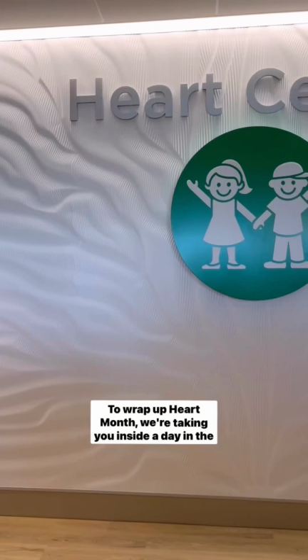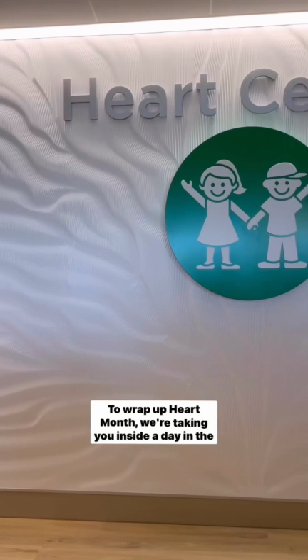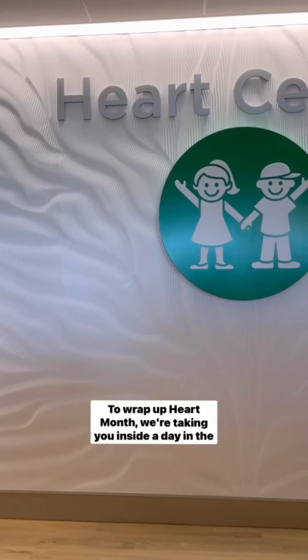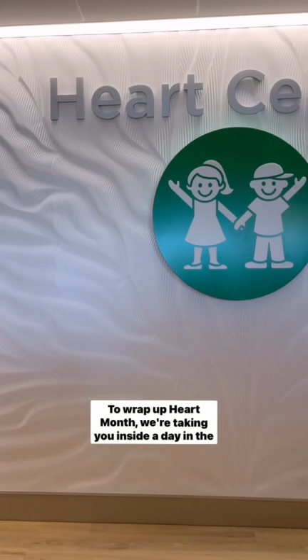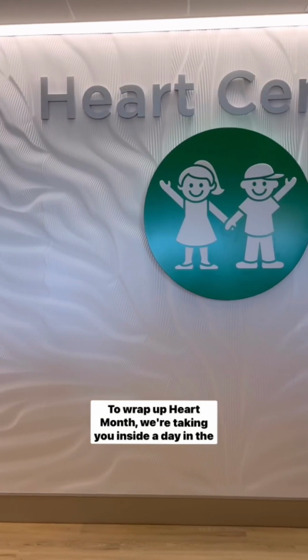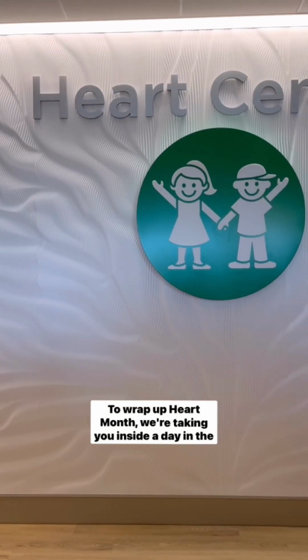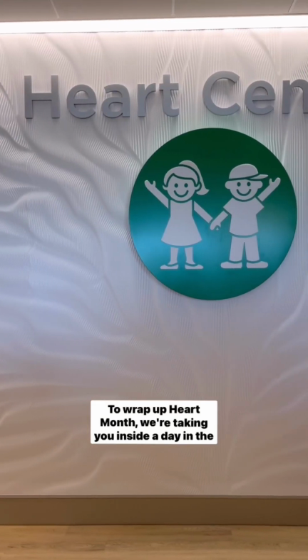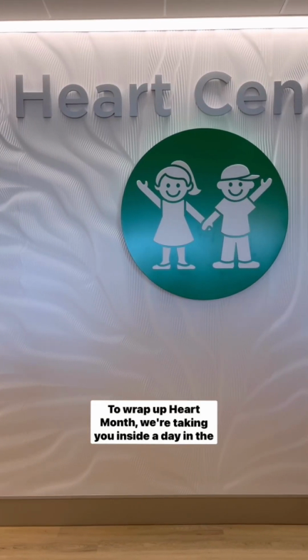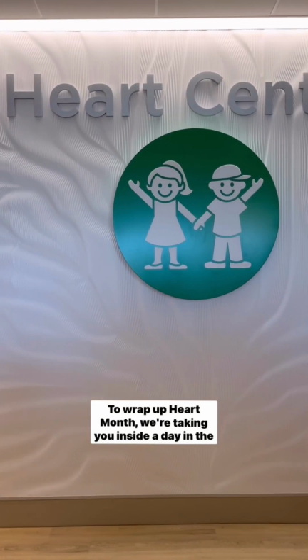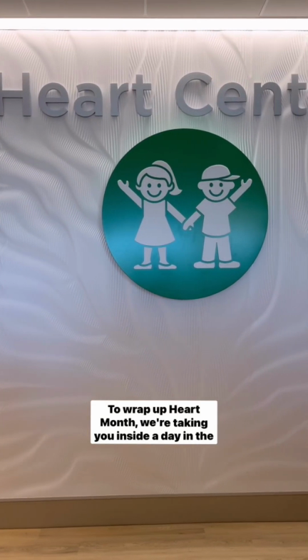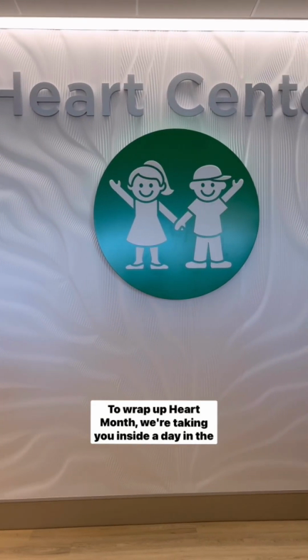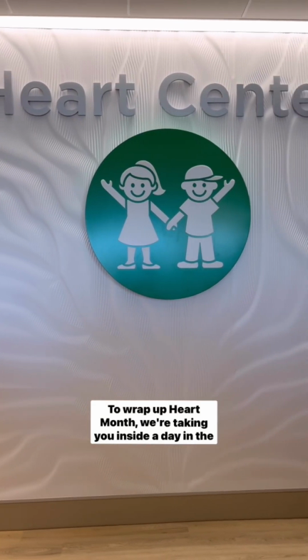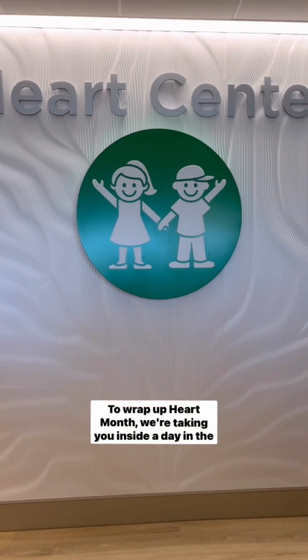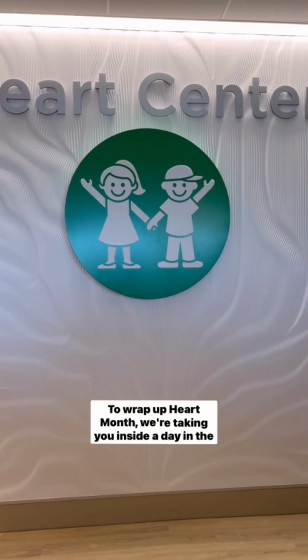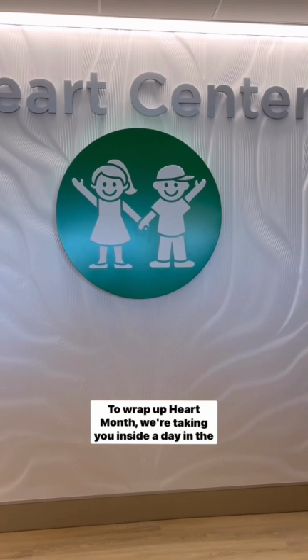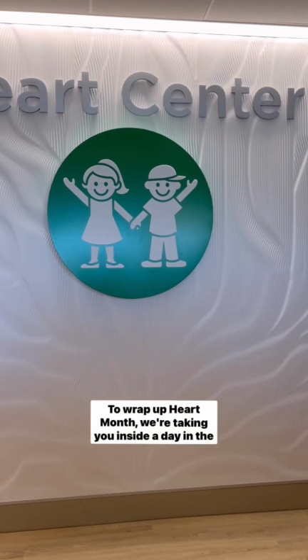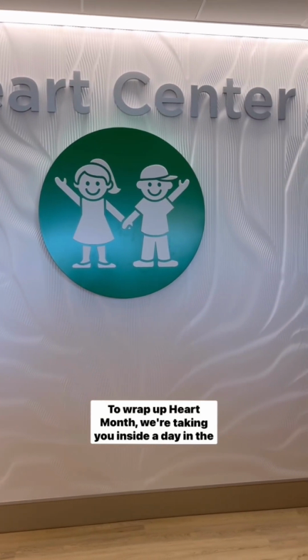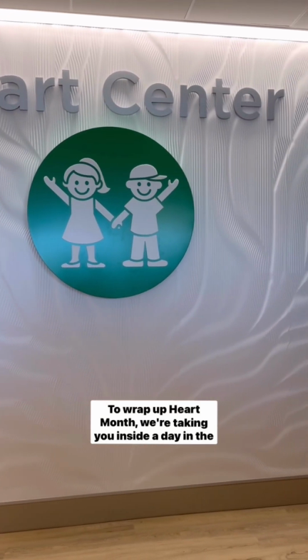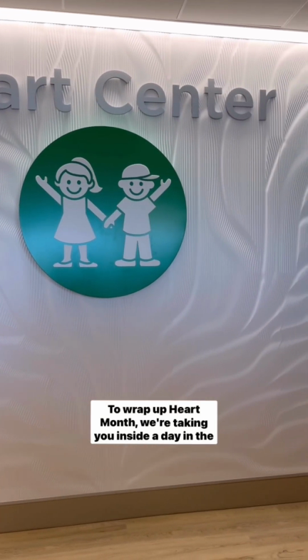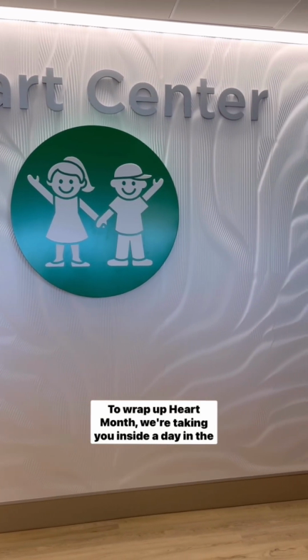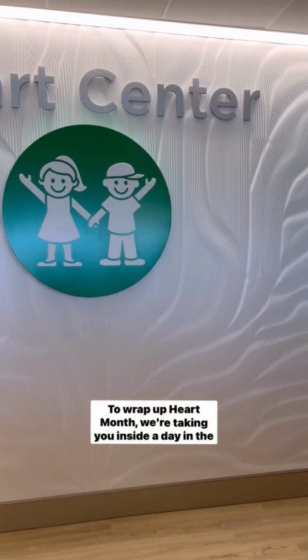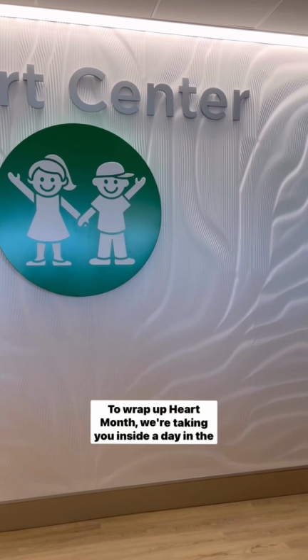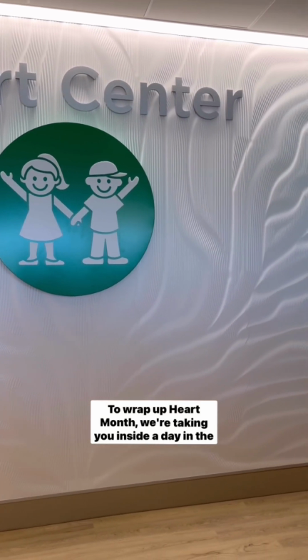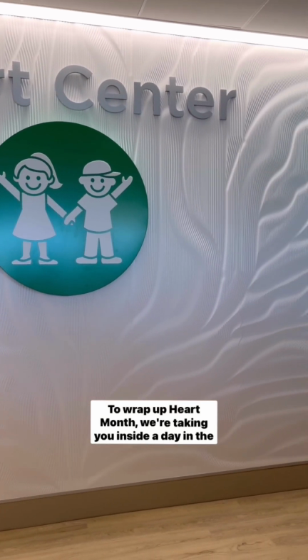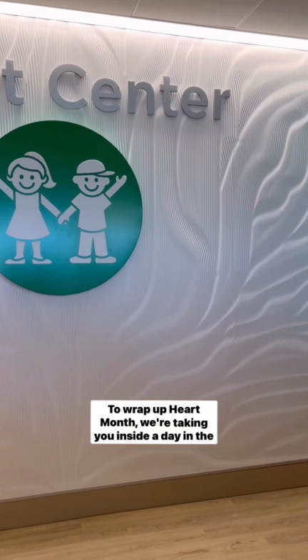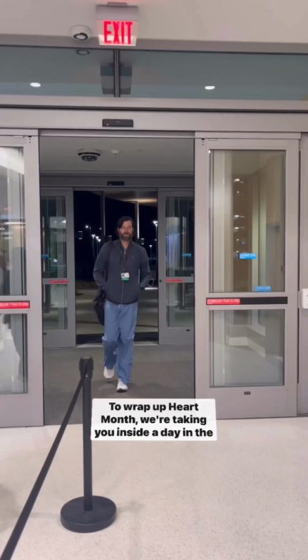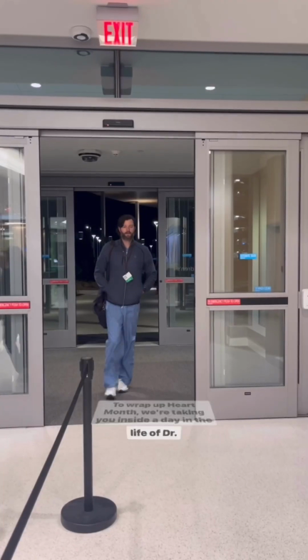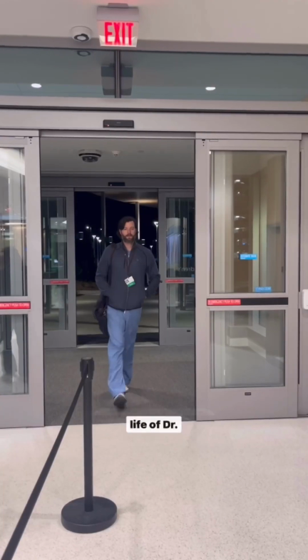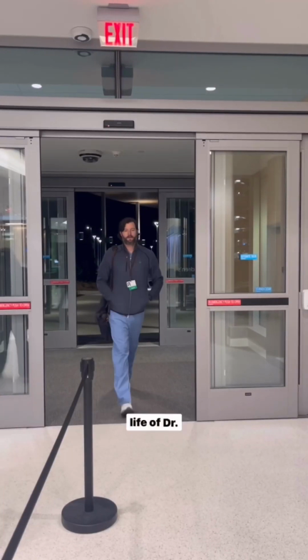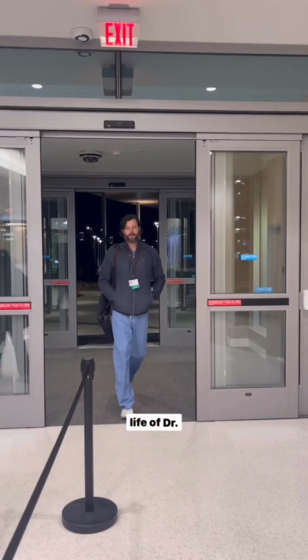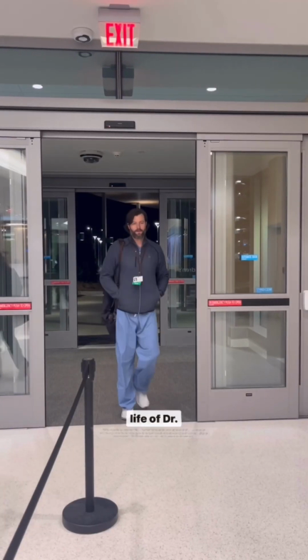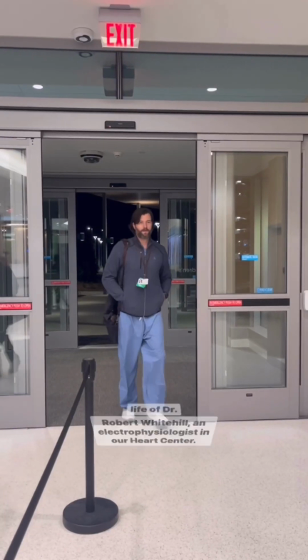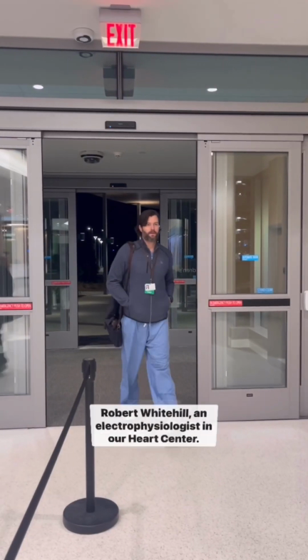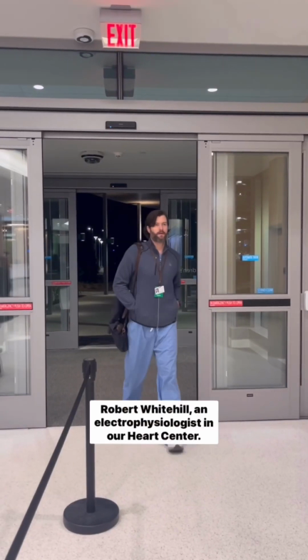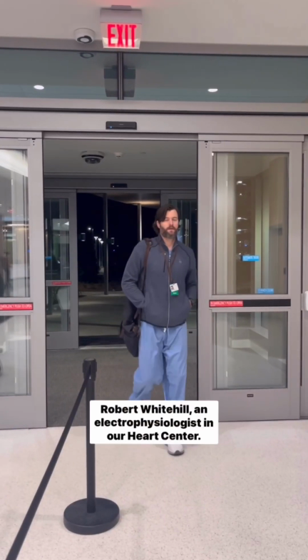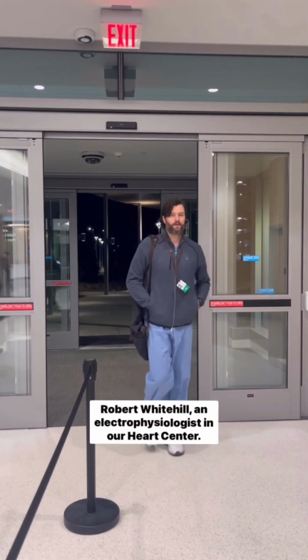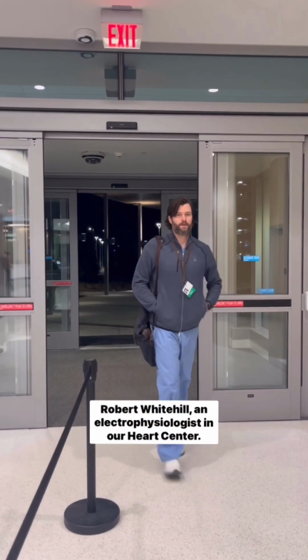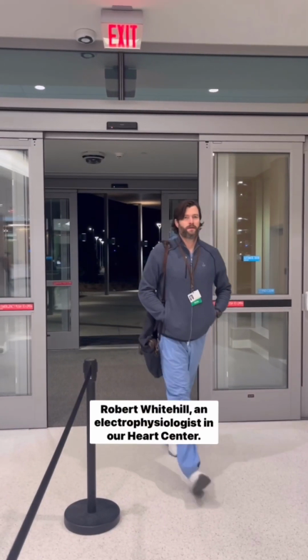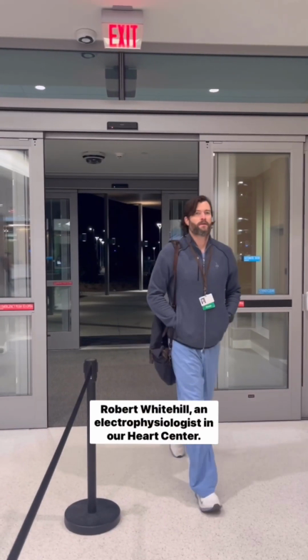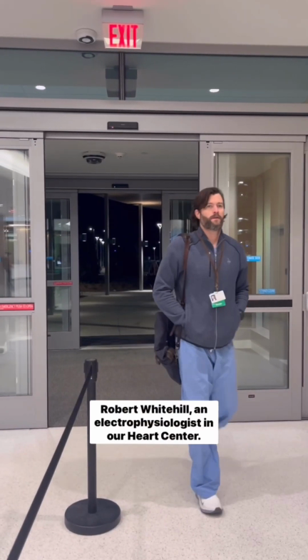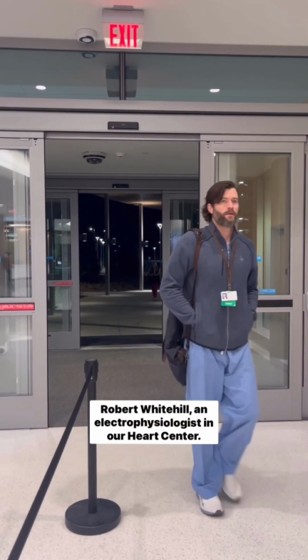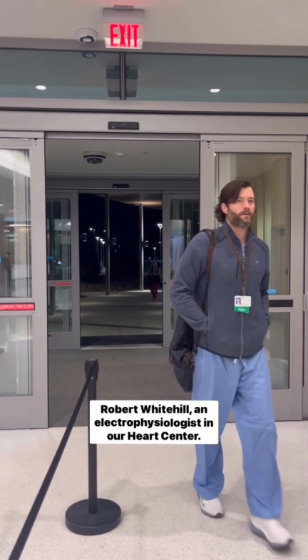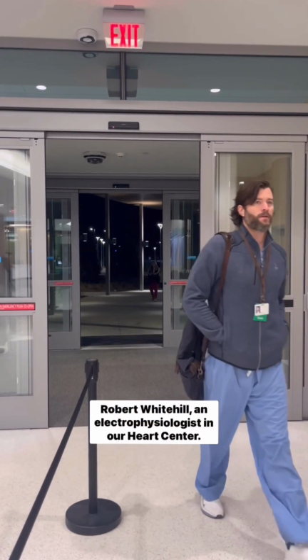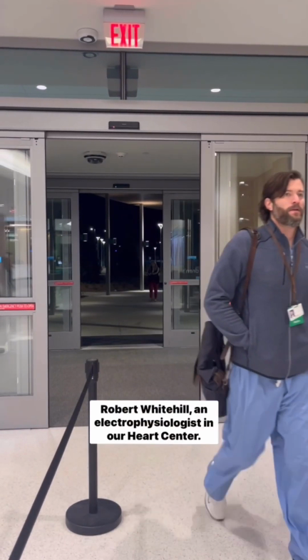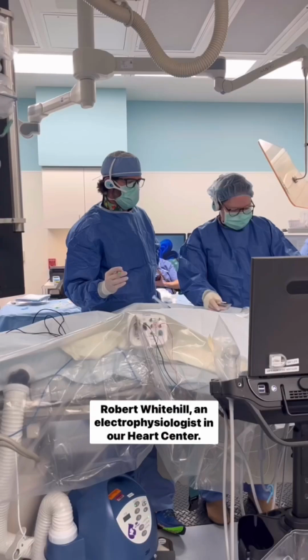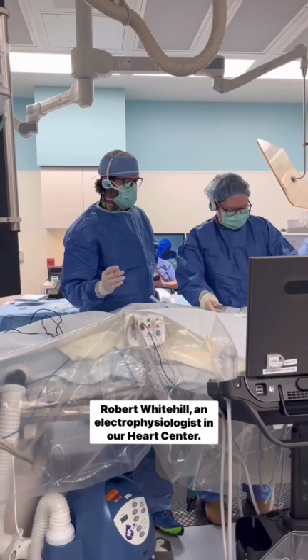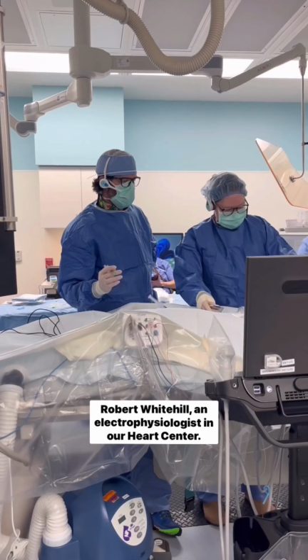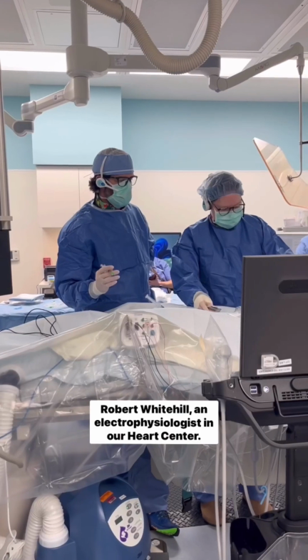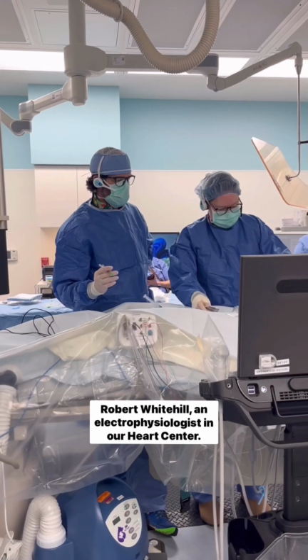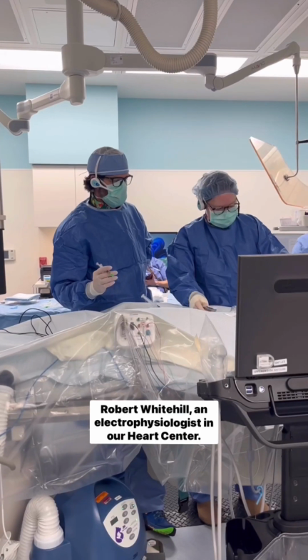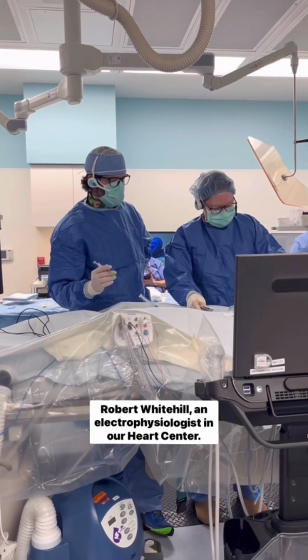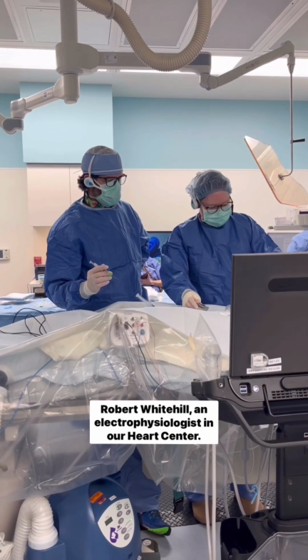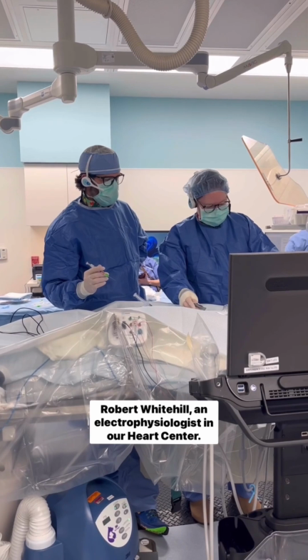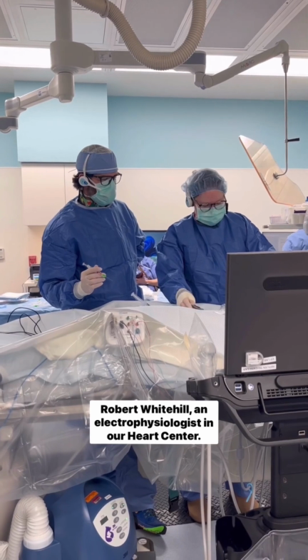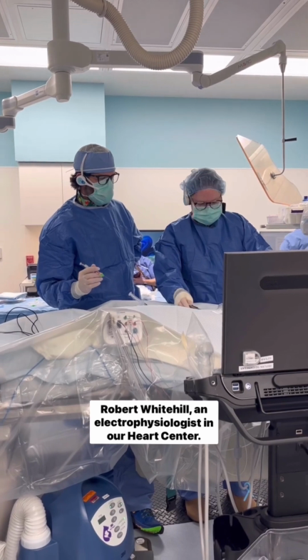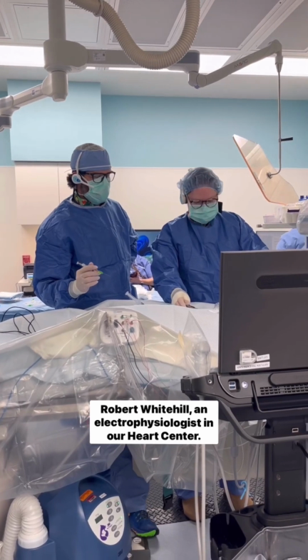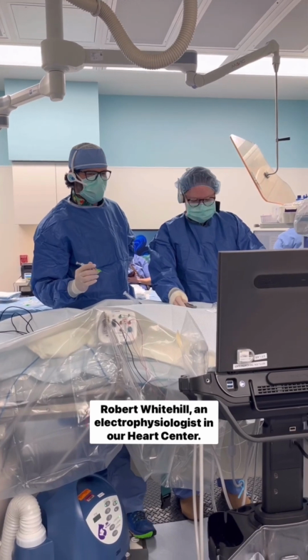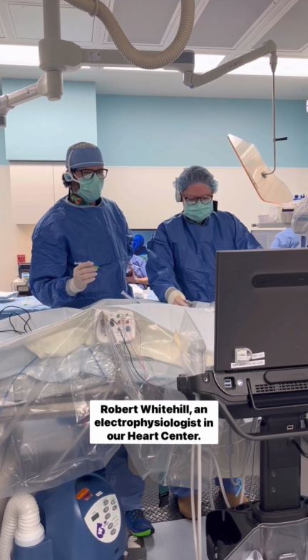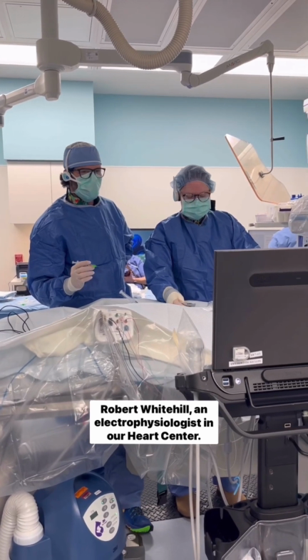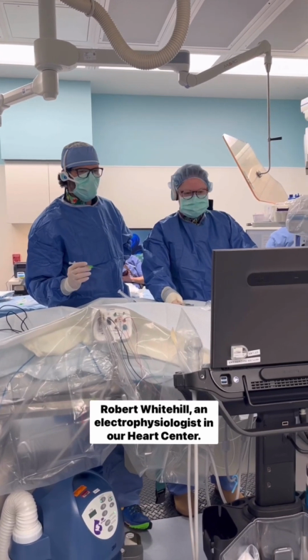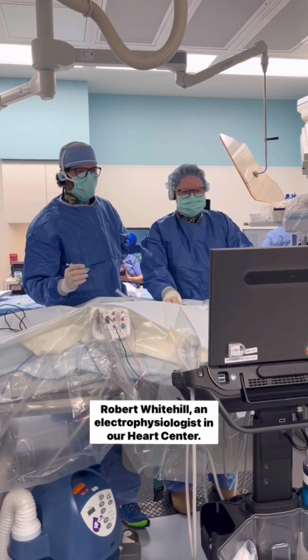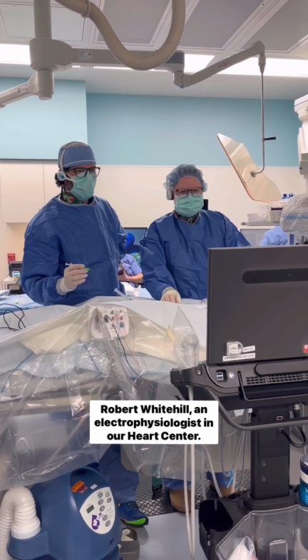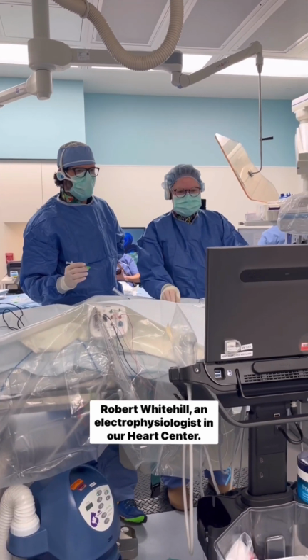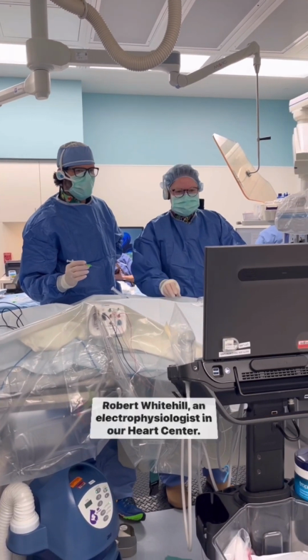To wrap up Heart Month, we're taking you inside a day in the life of Dr. Robert Whitehill, an electrophysiologist in our Heart Center.